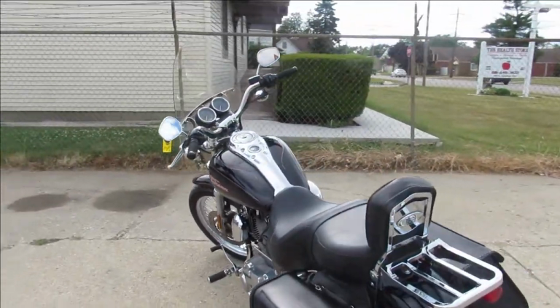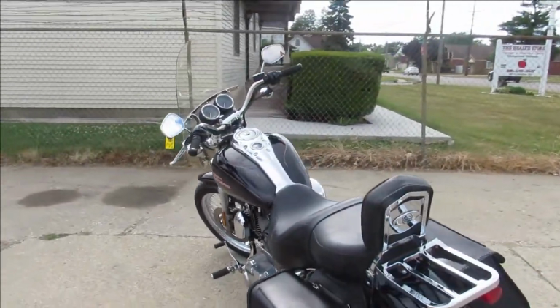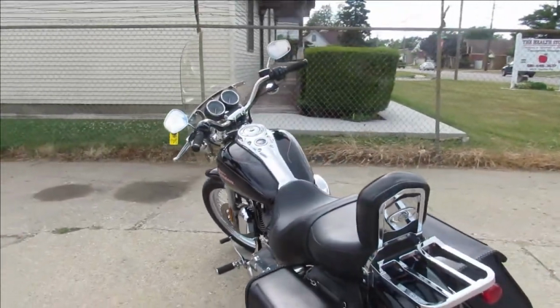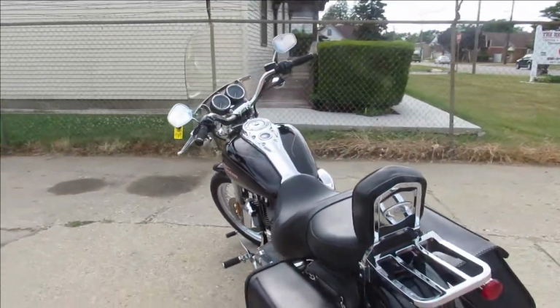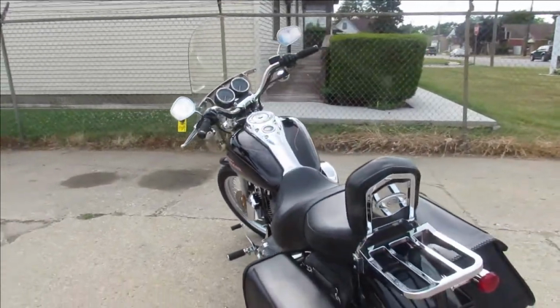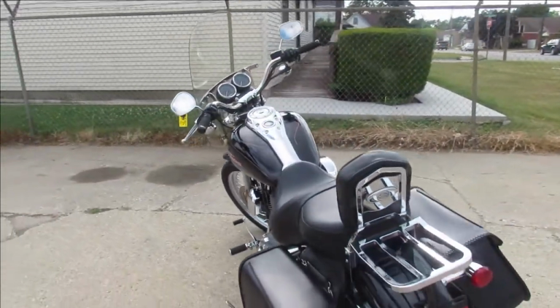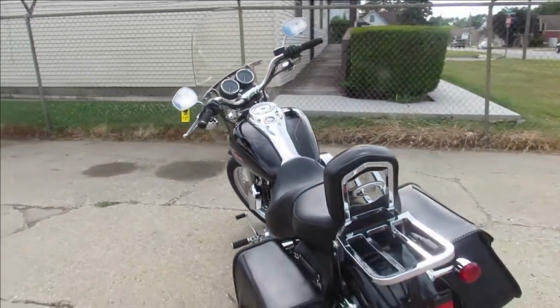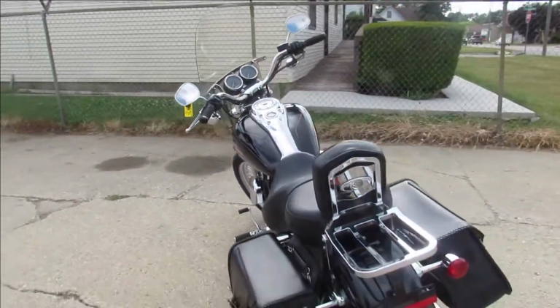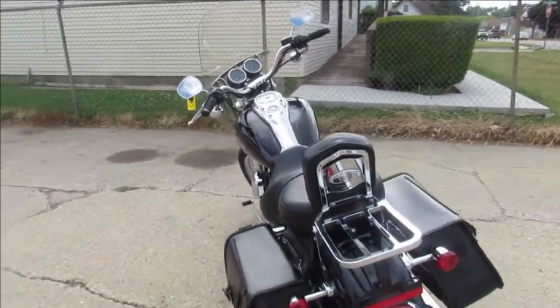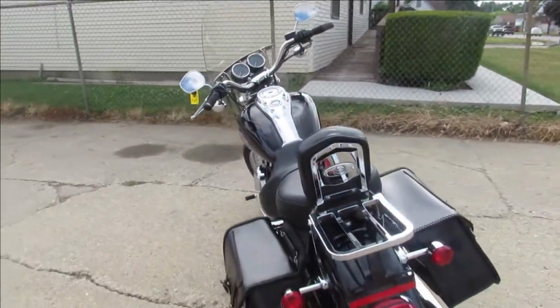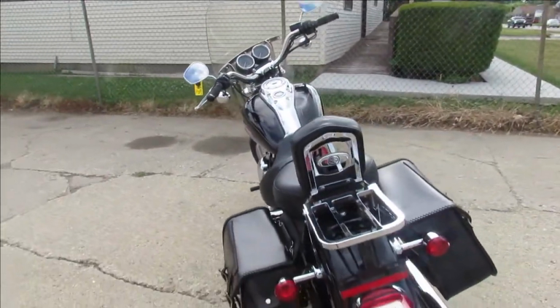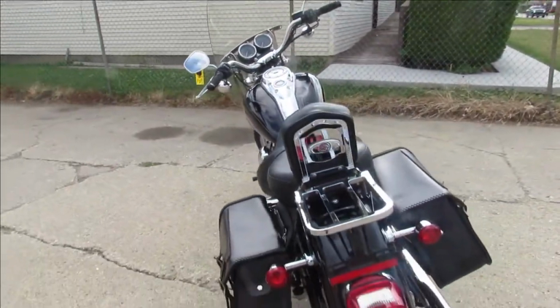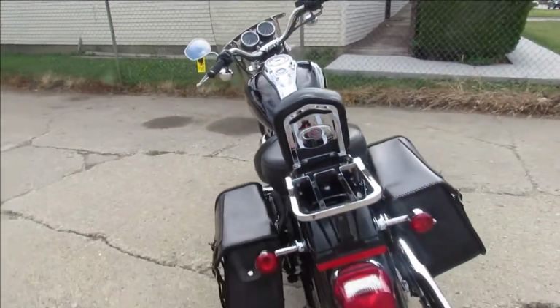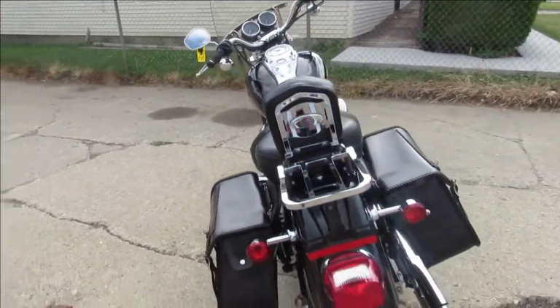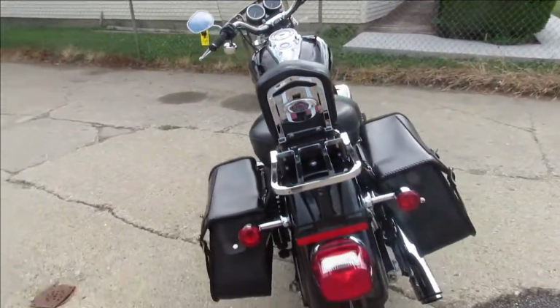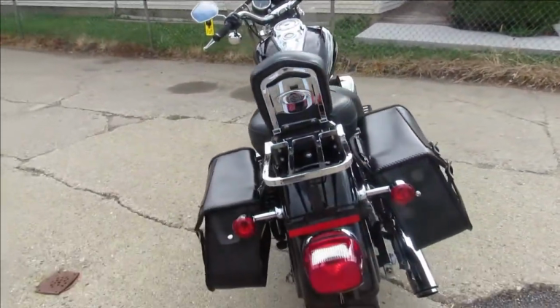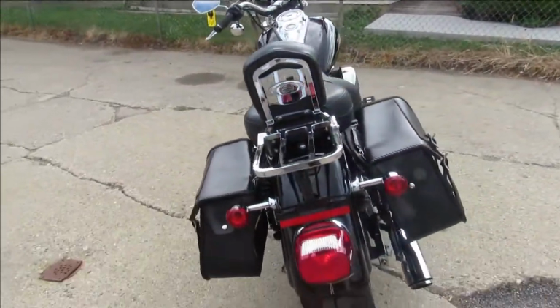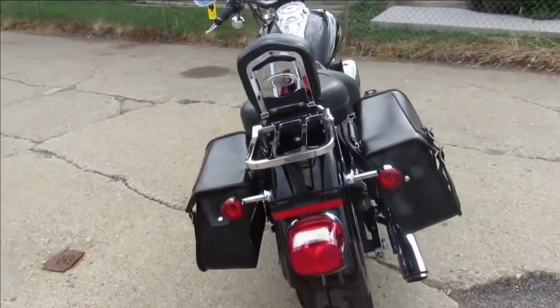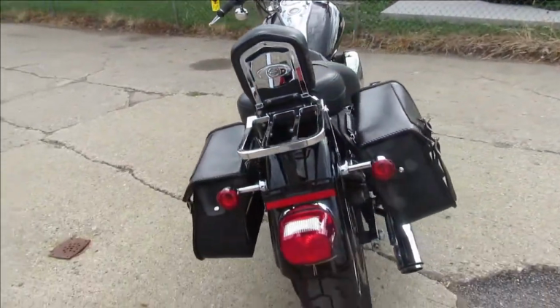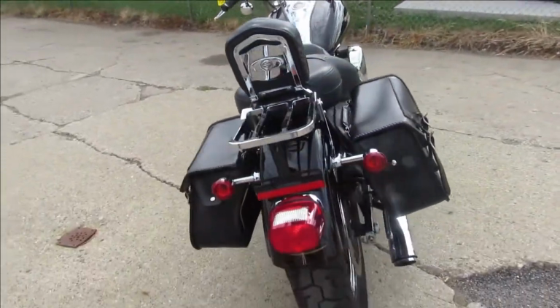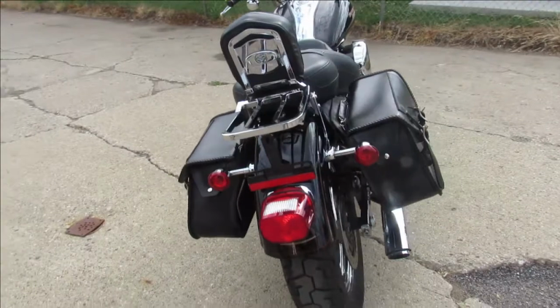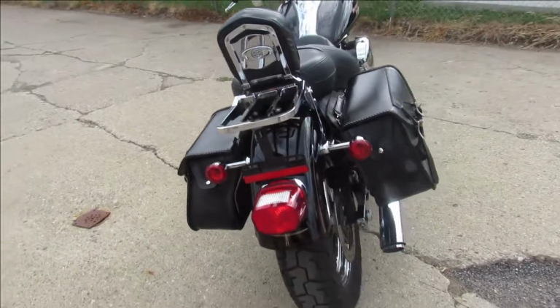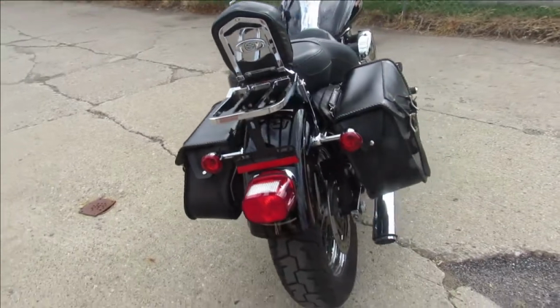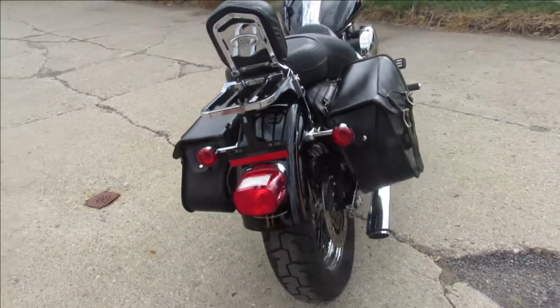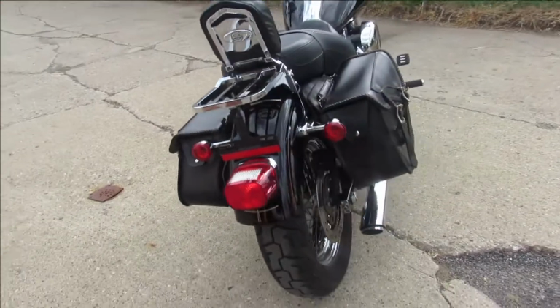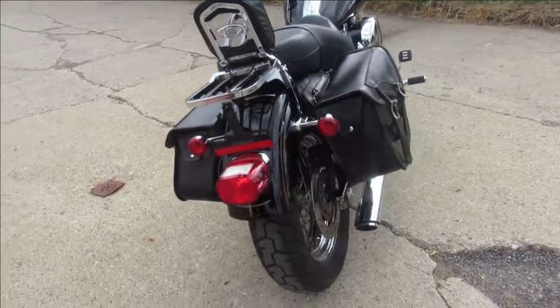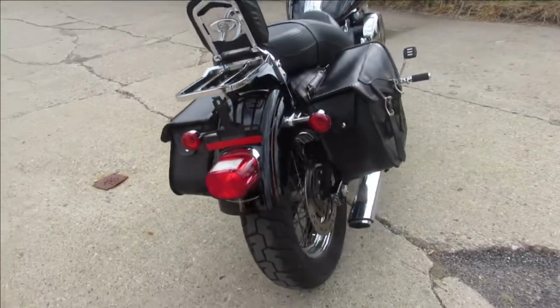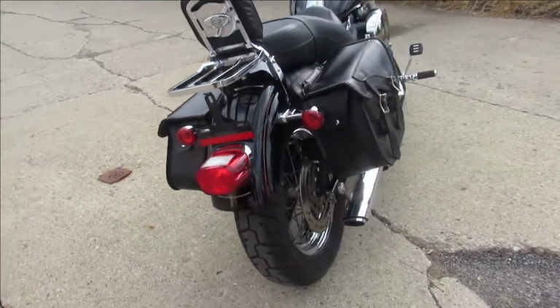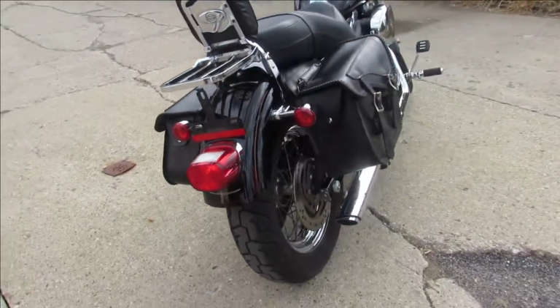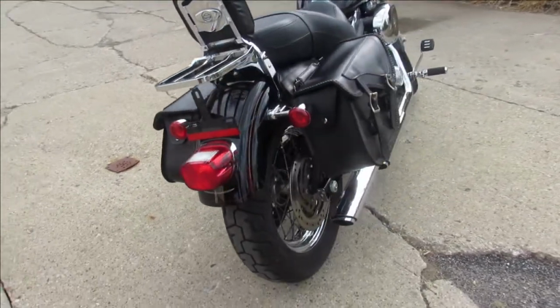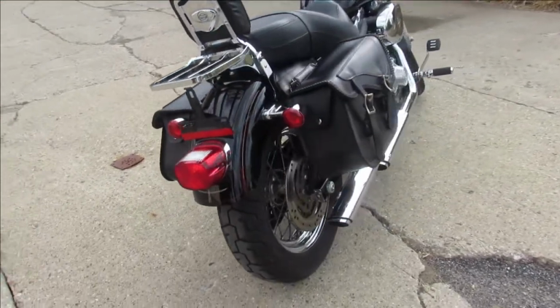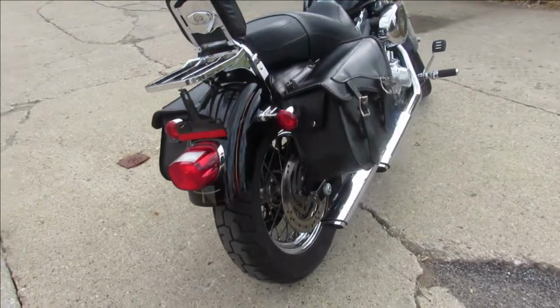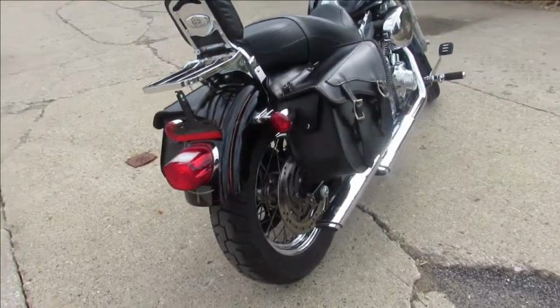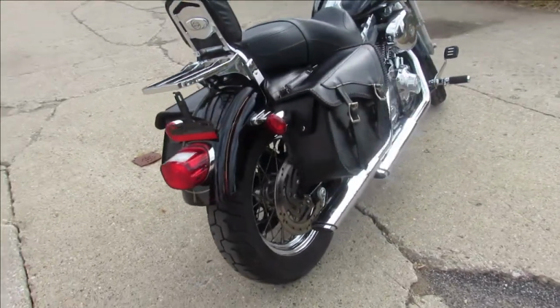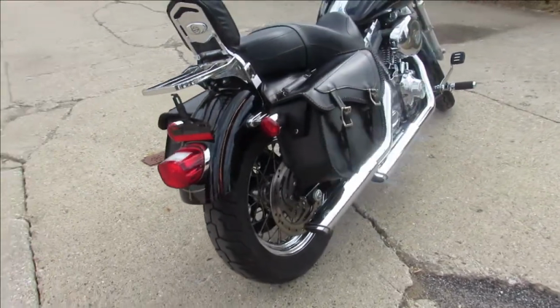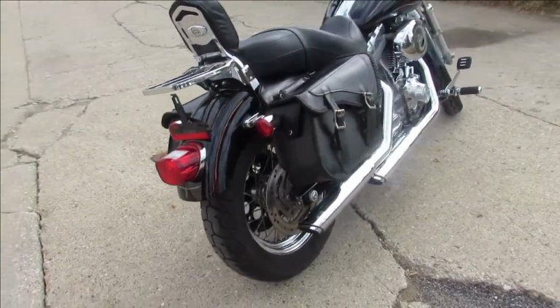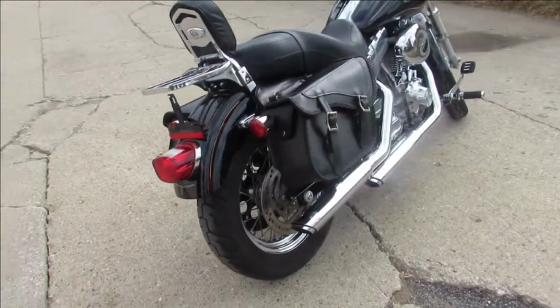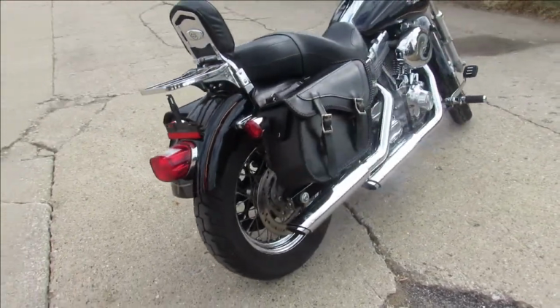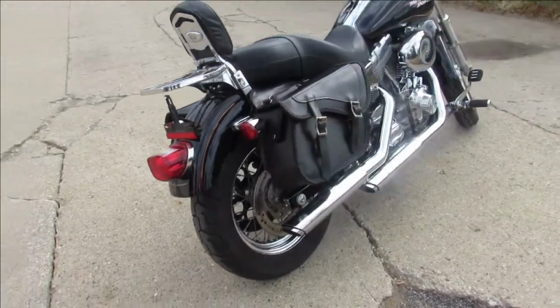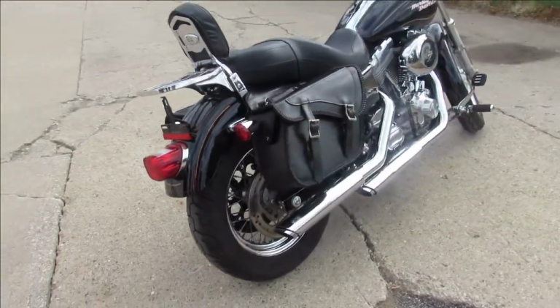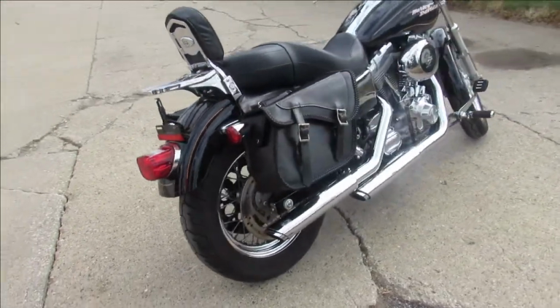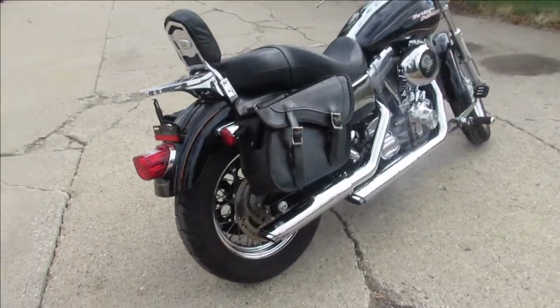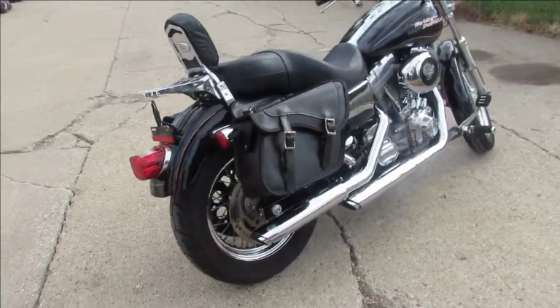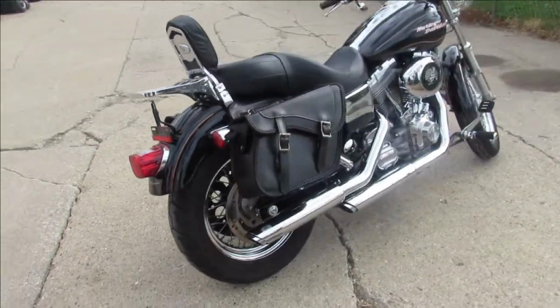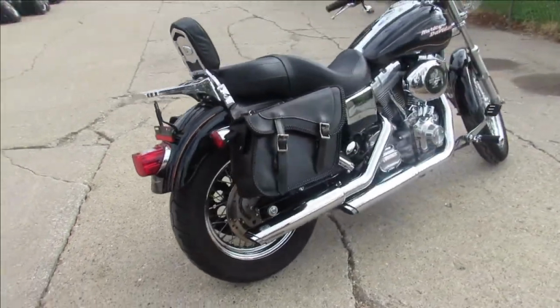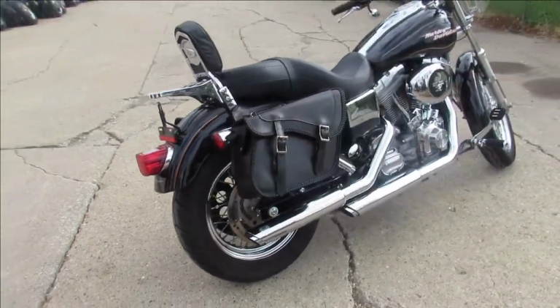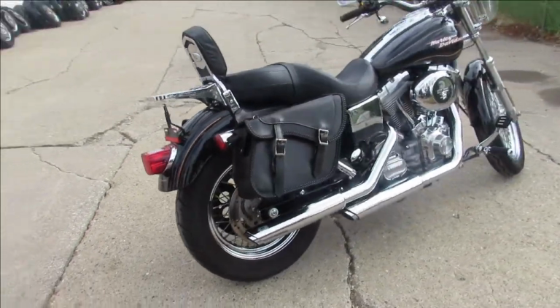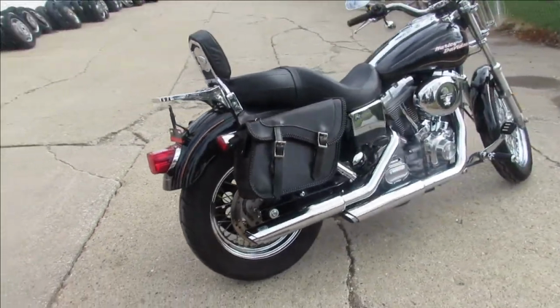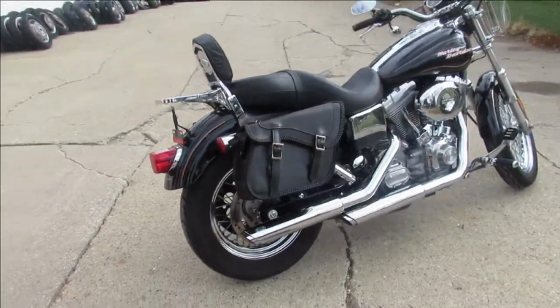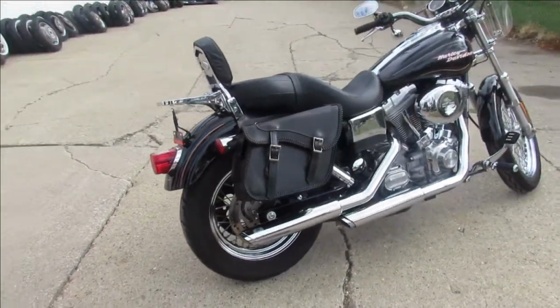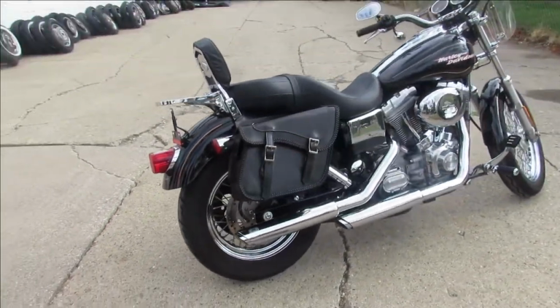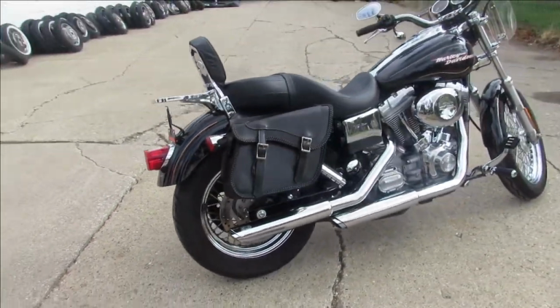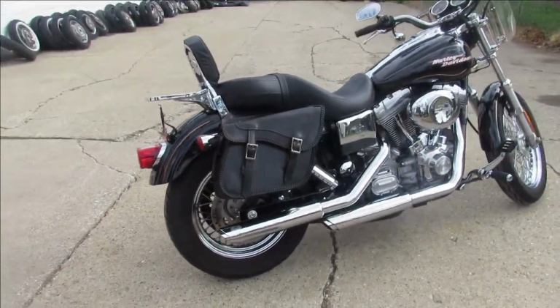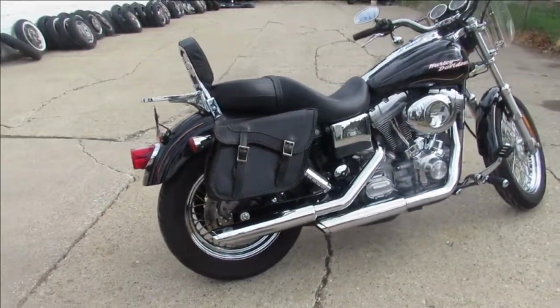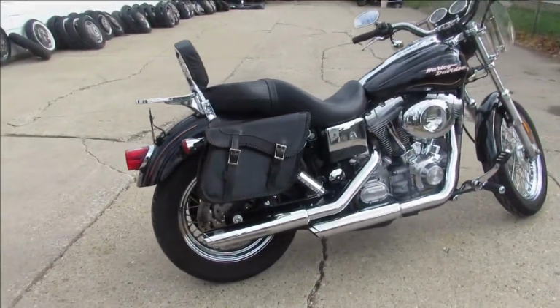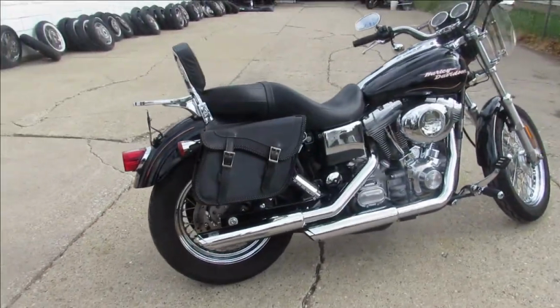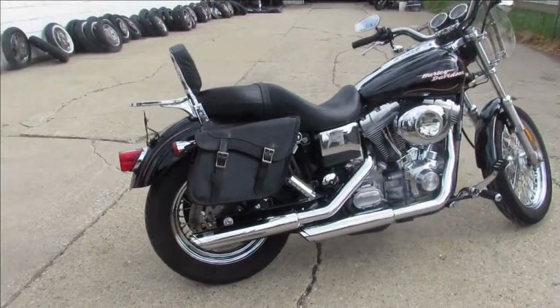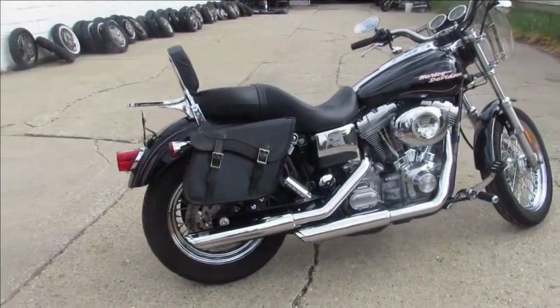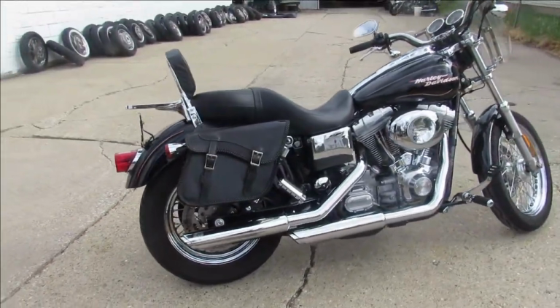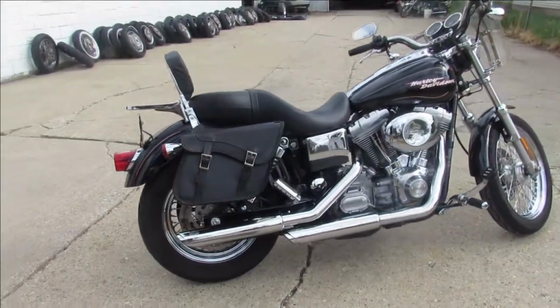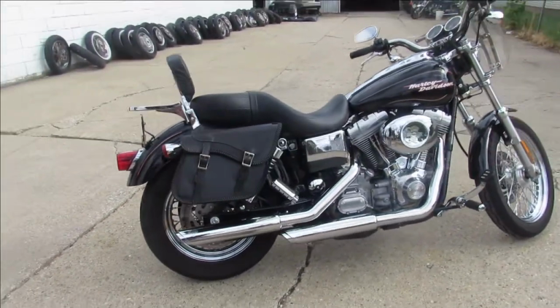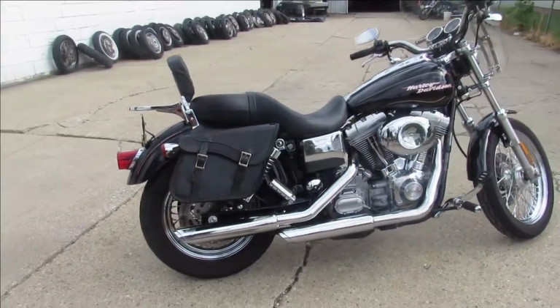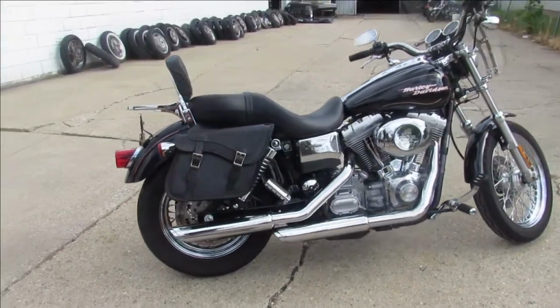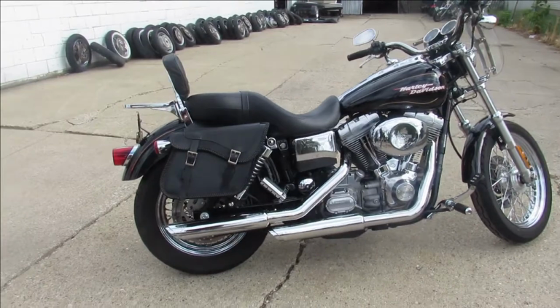Comes with those chrome laced wheels, windshield, backrest, luggage rack, saddlebags, tons of chrome, and a Vance & Hines exhaust. It sounds great guys.